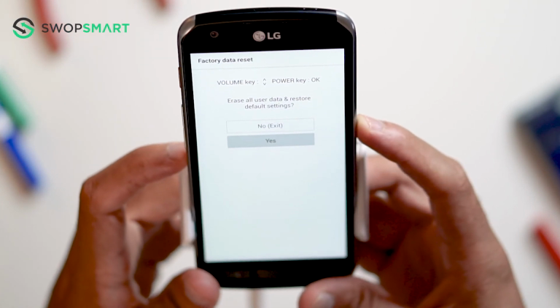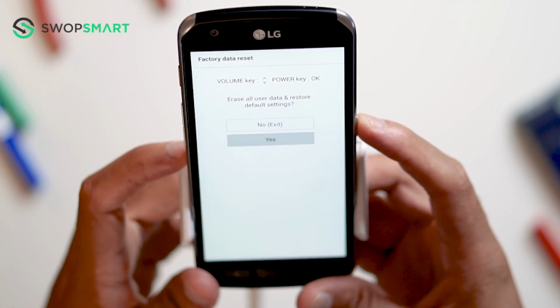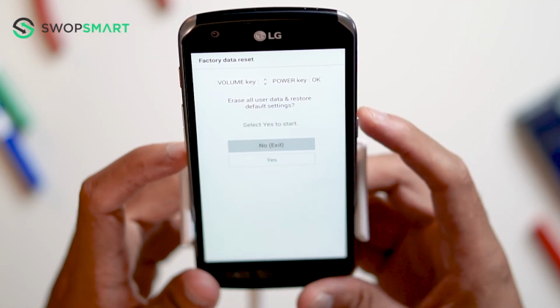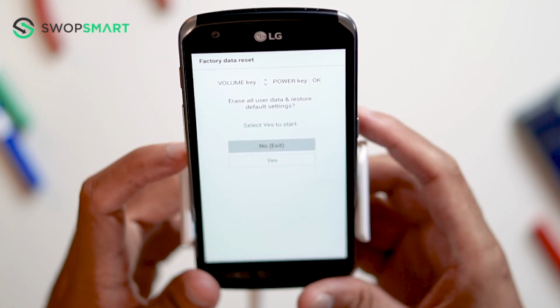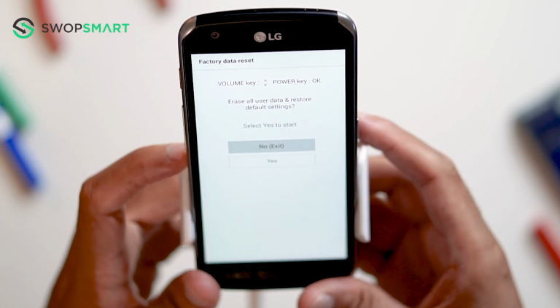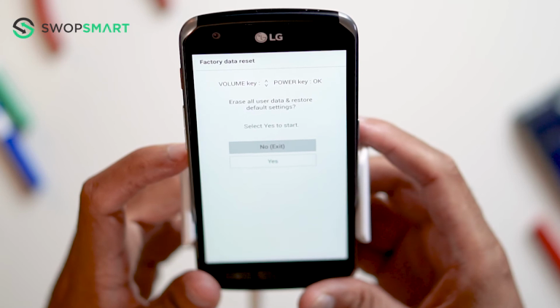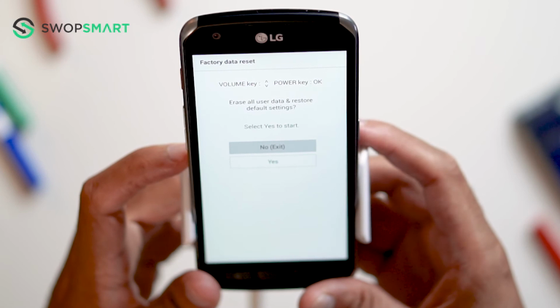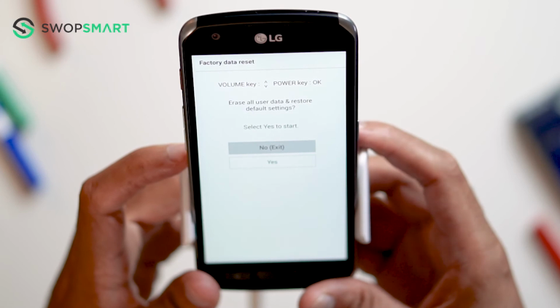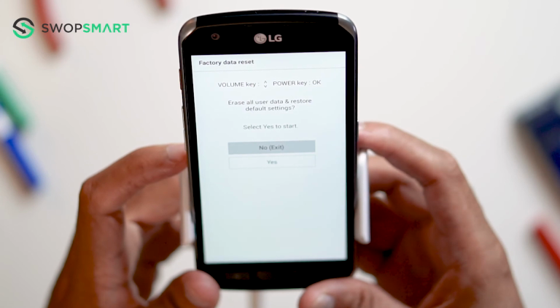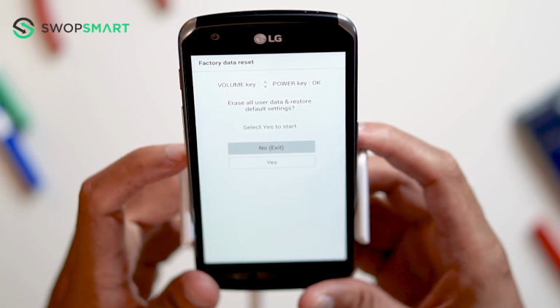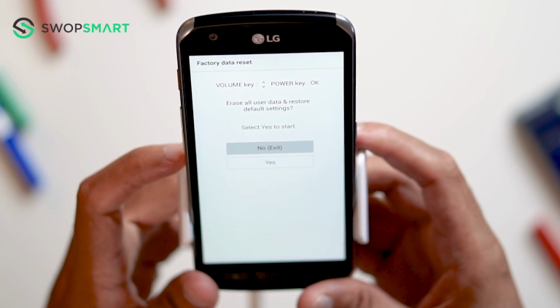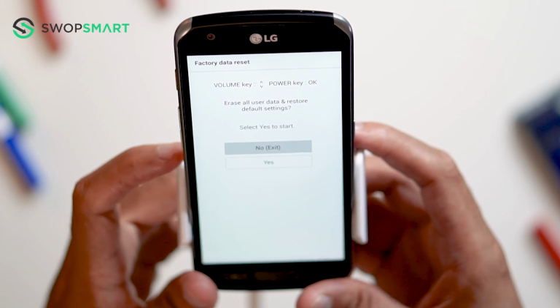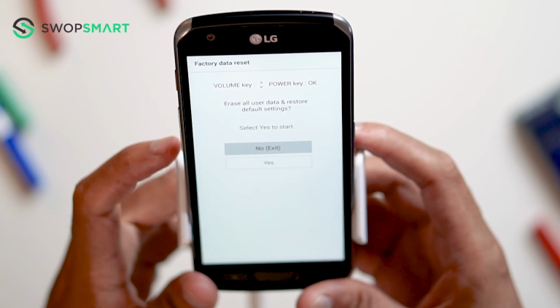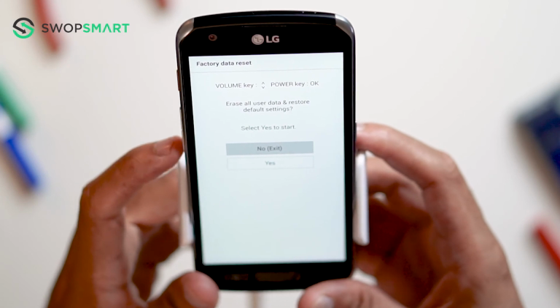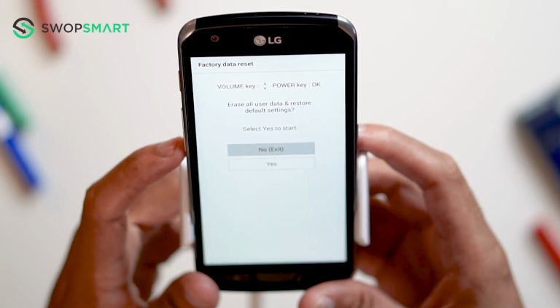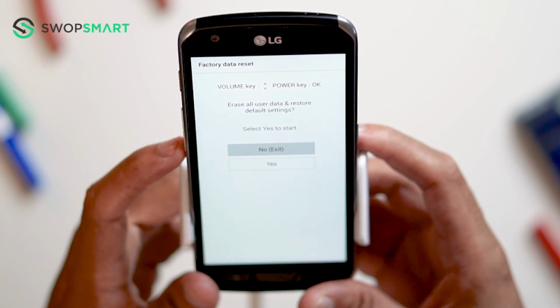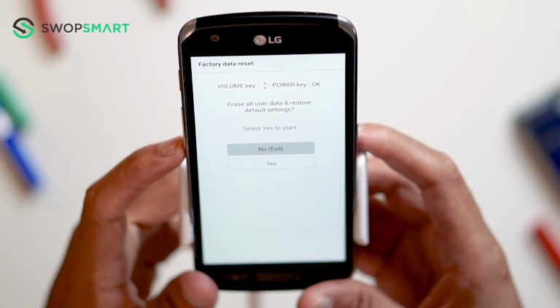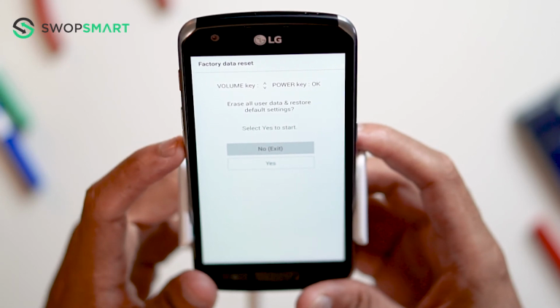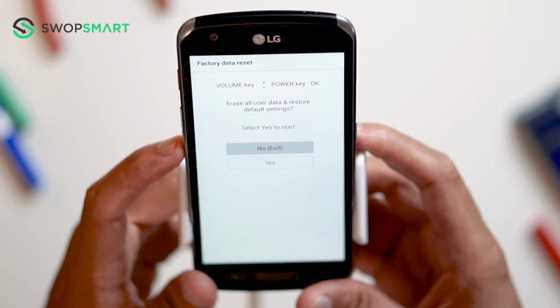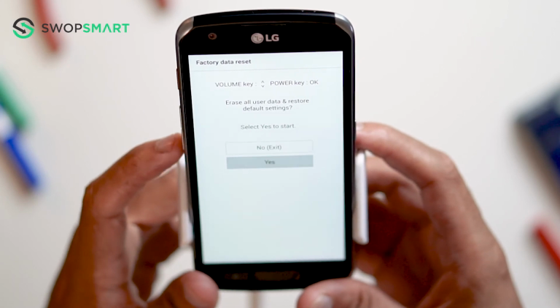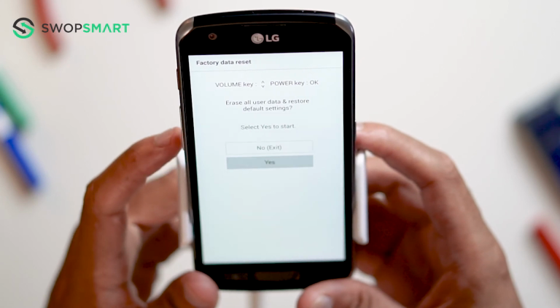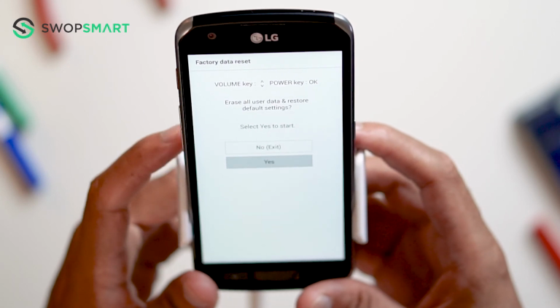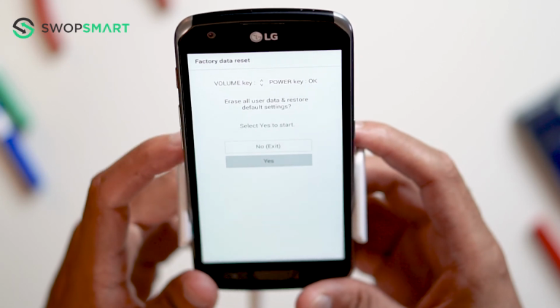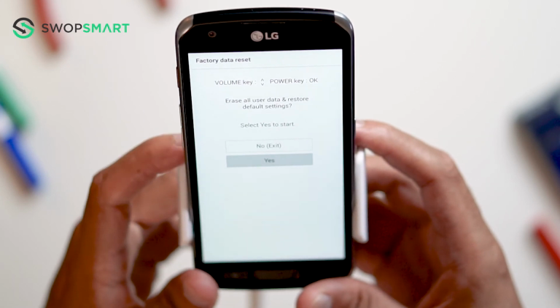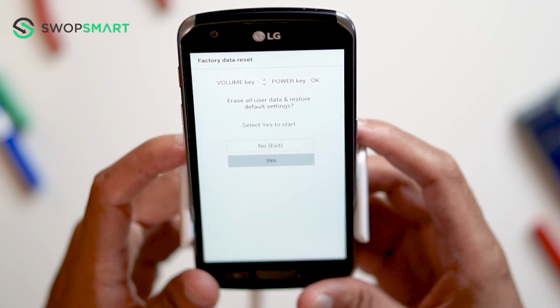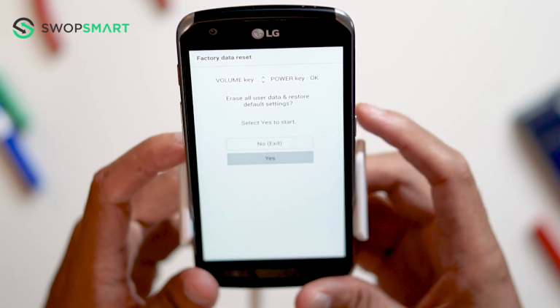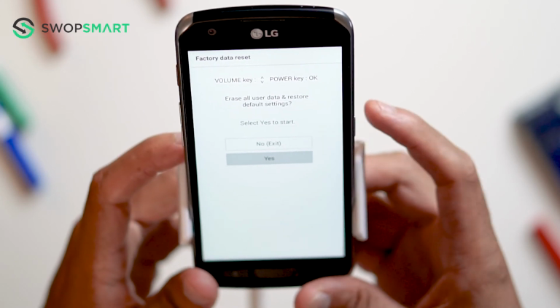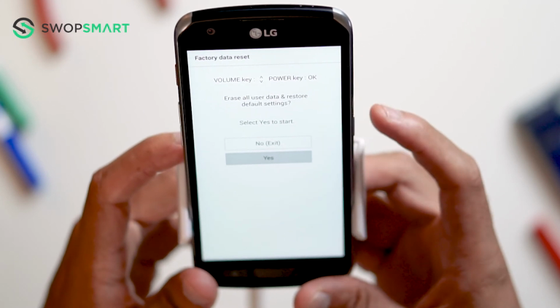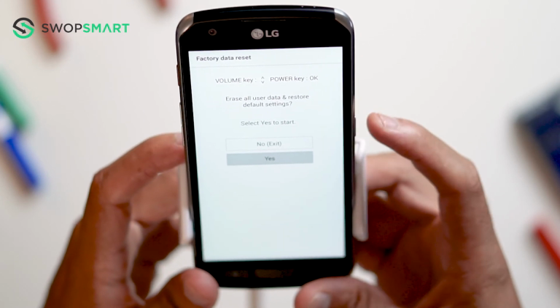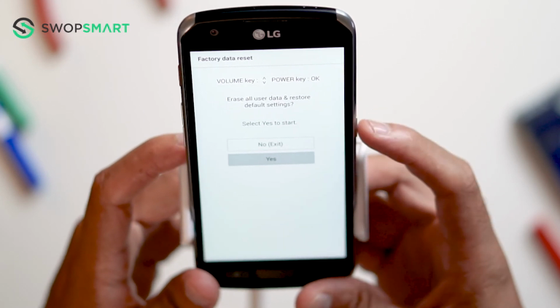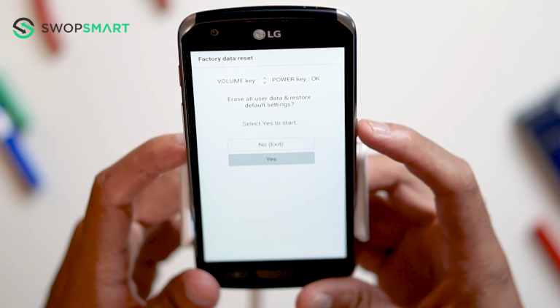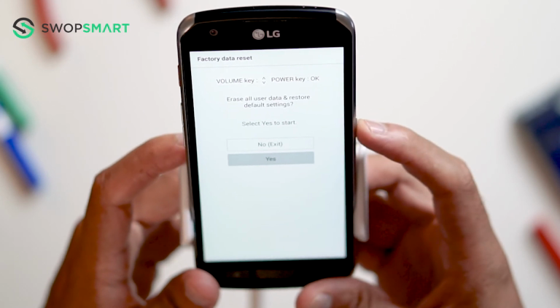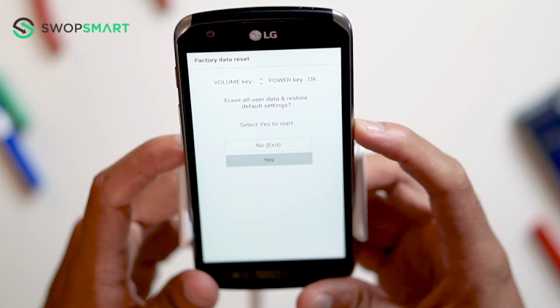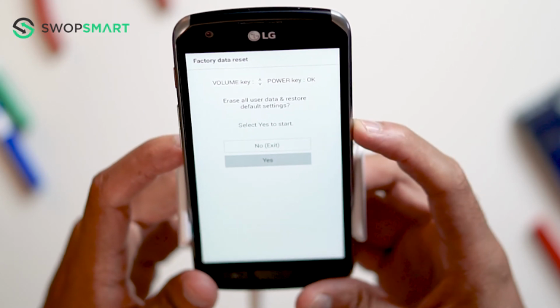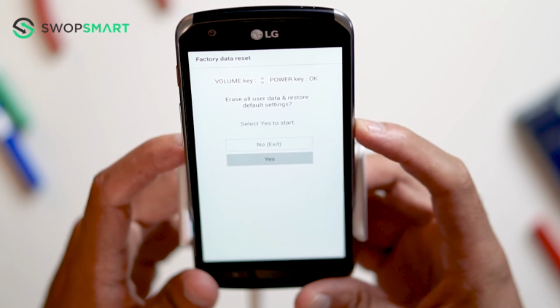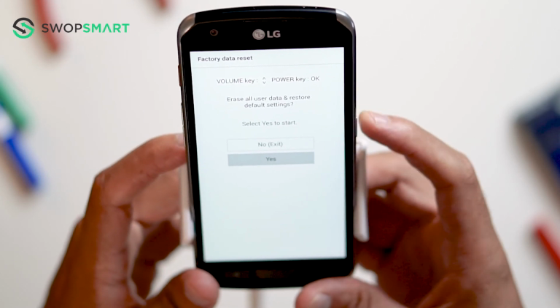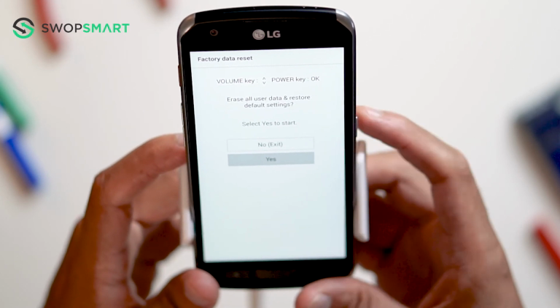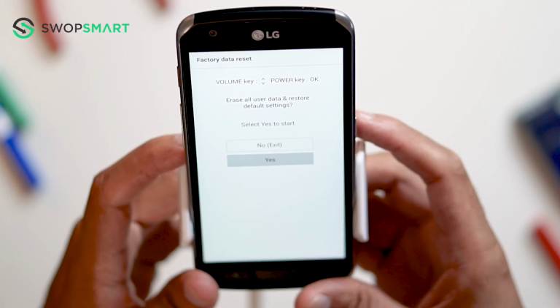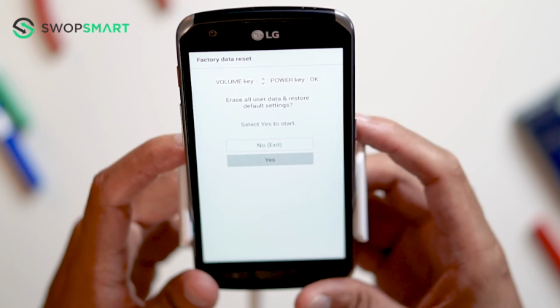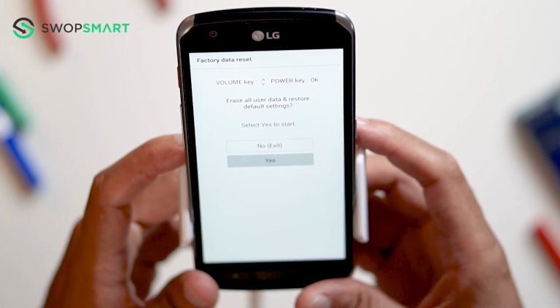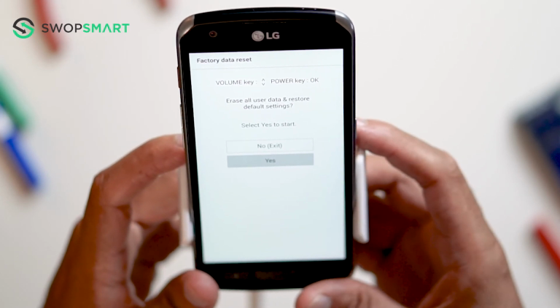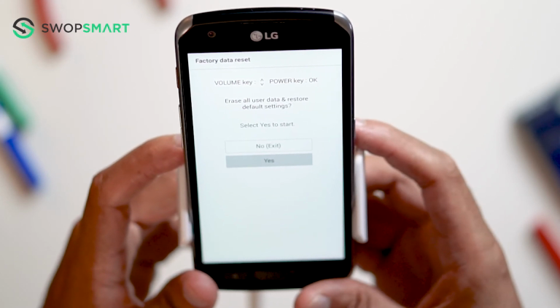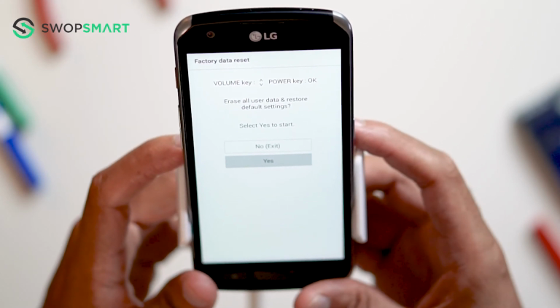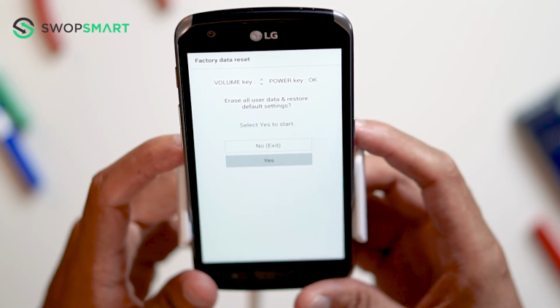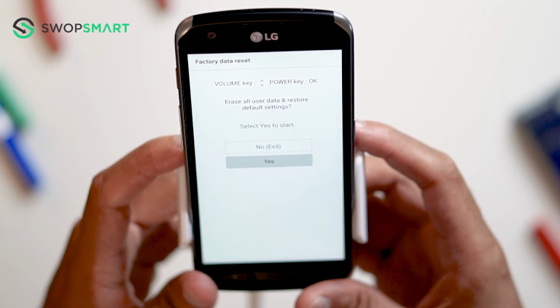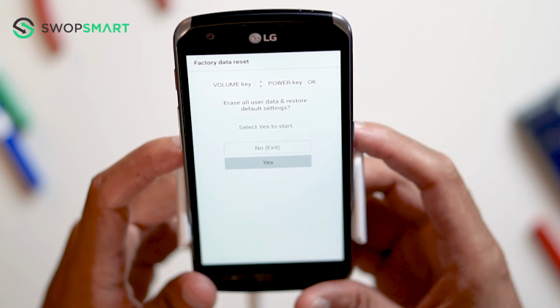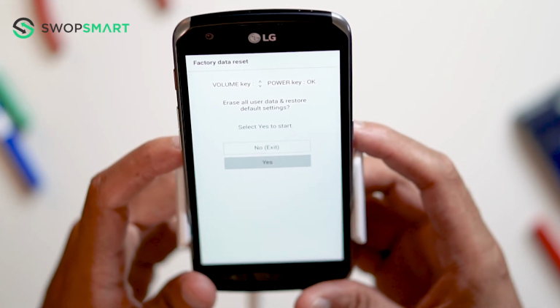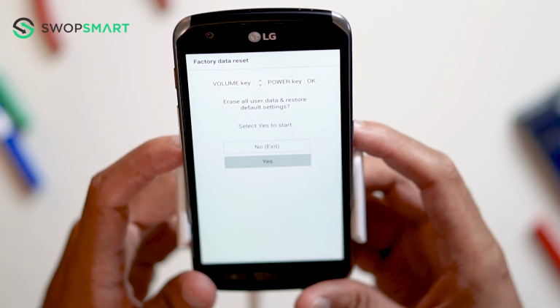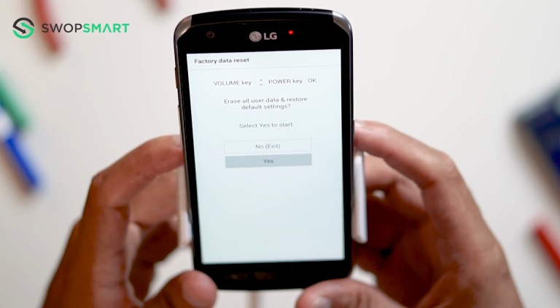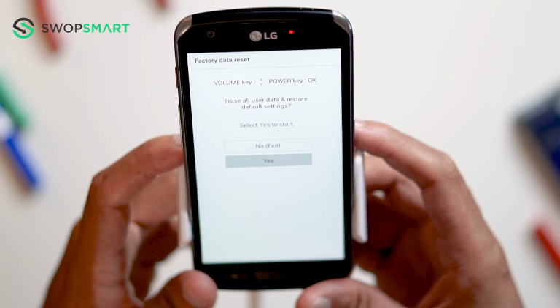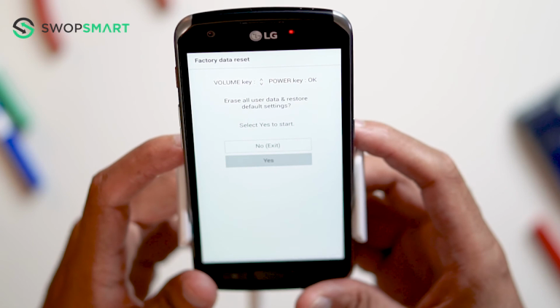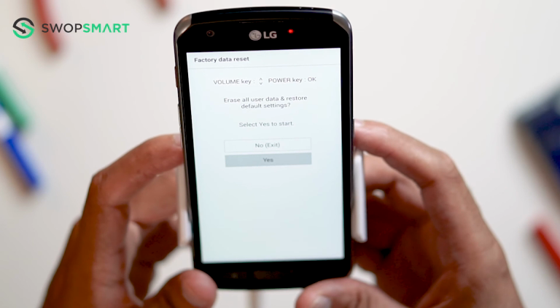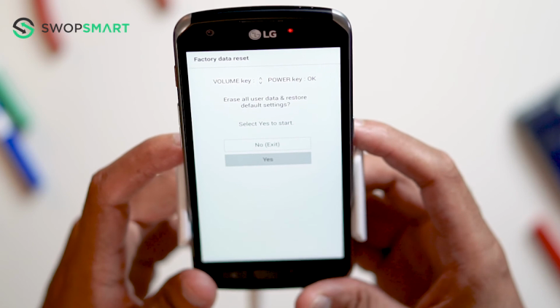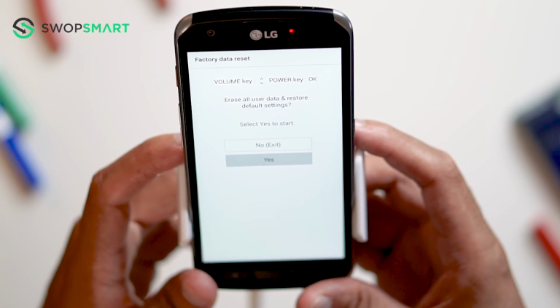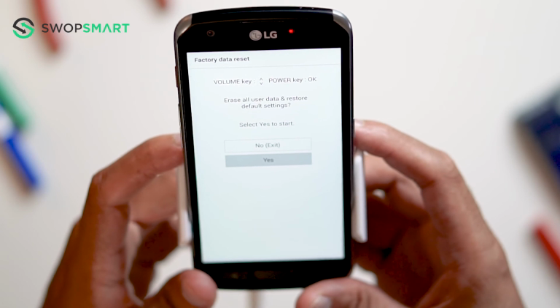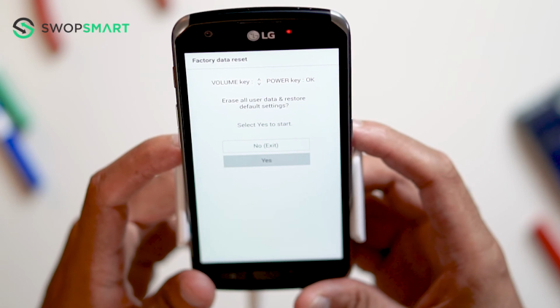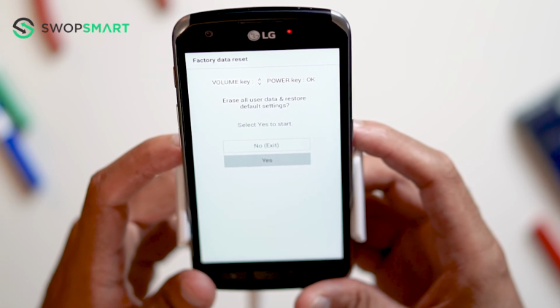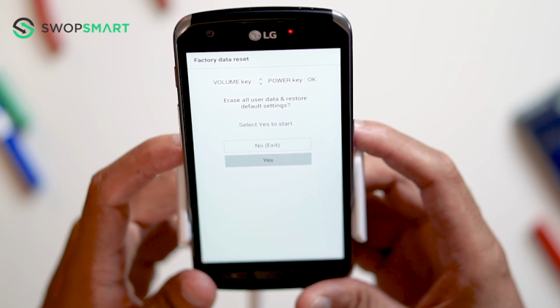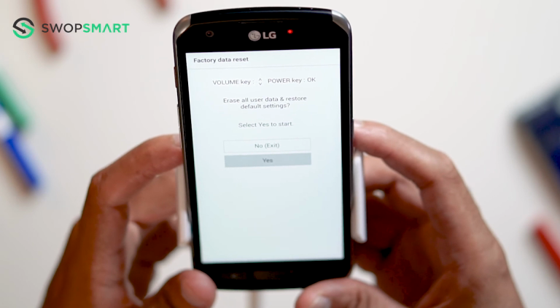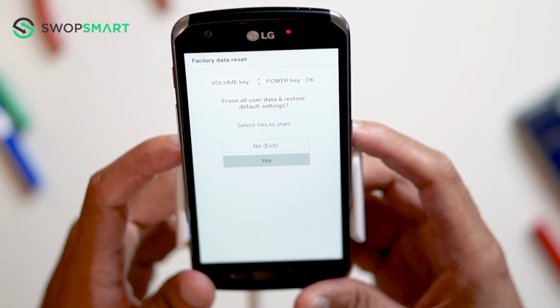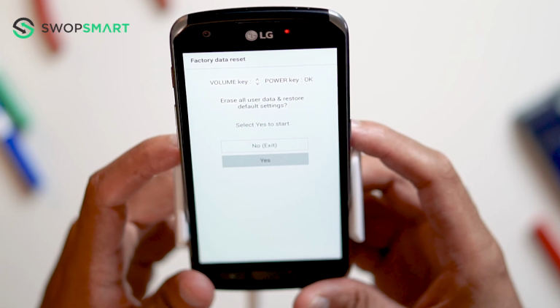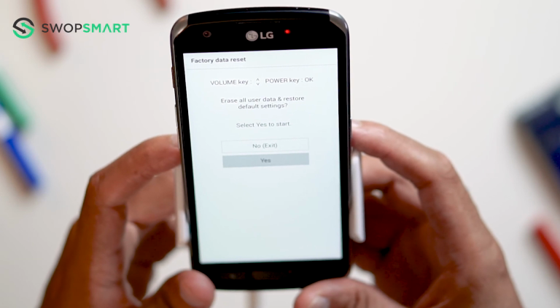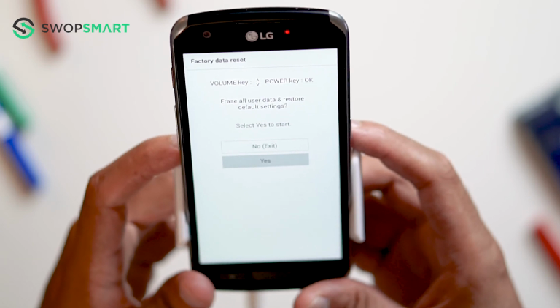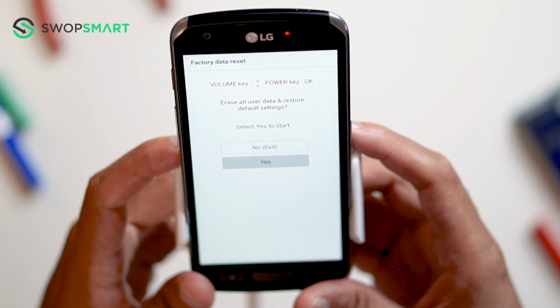Once again, scroll to yes and press the power button to confirm. Wait for the factory reset to complete and you're done.